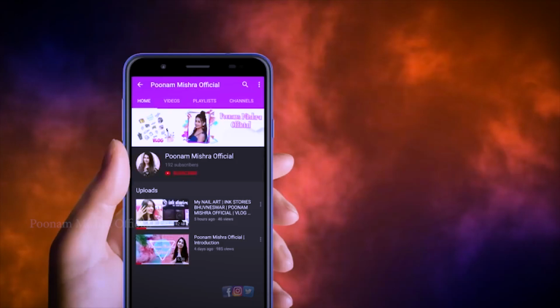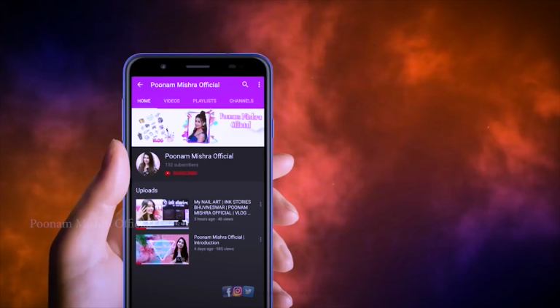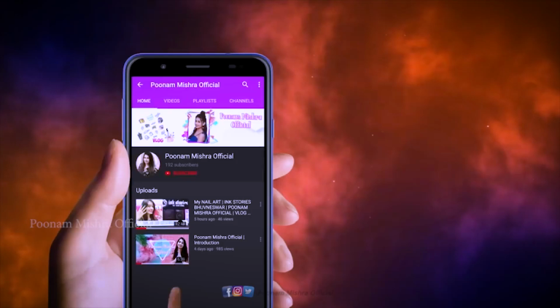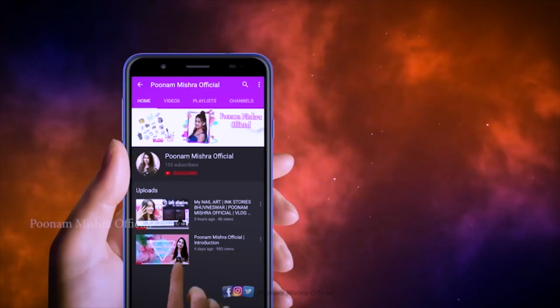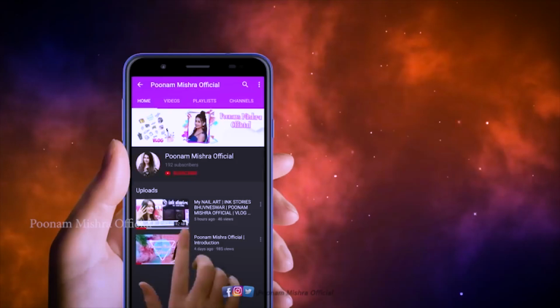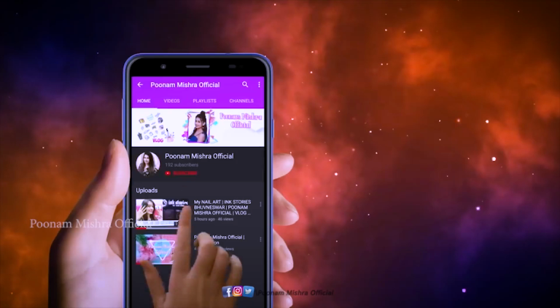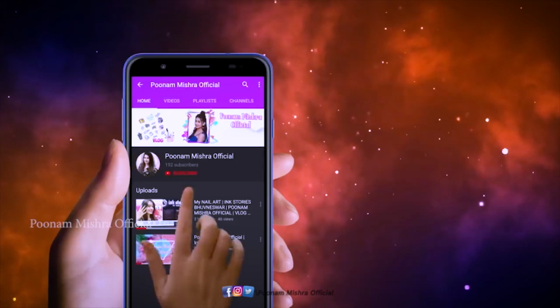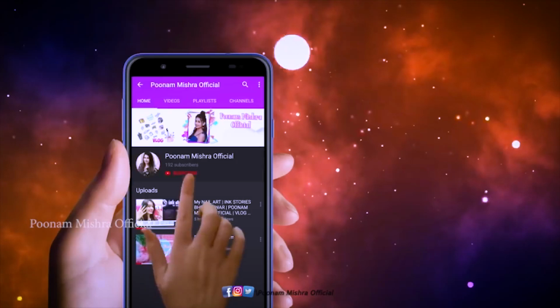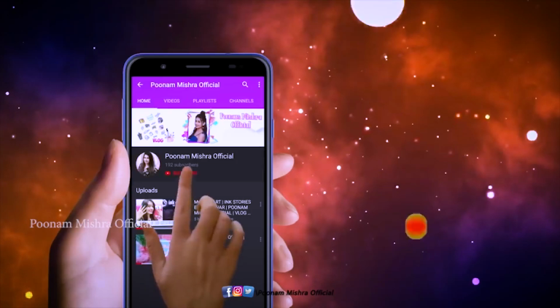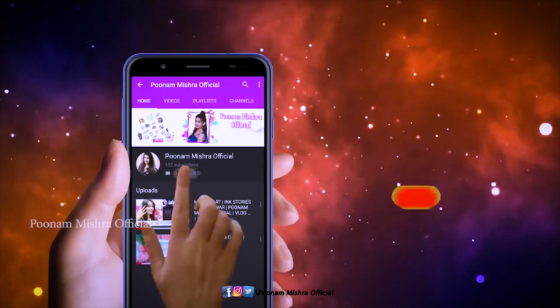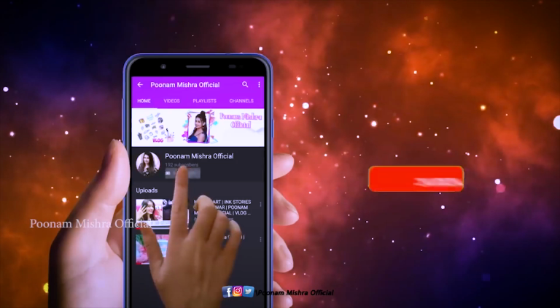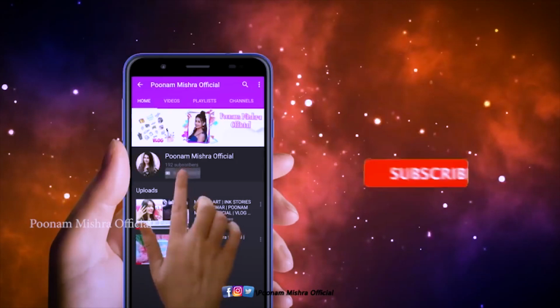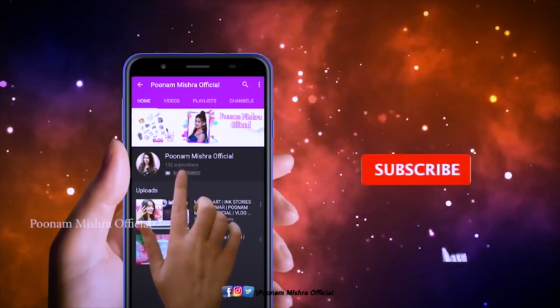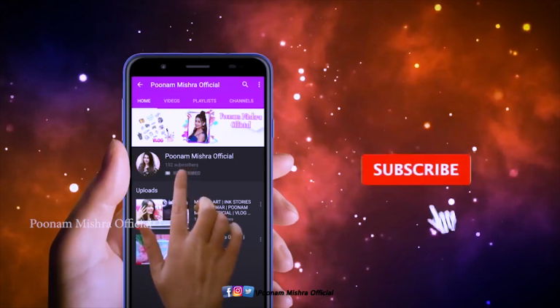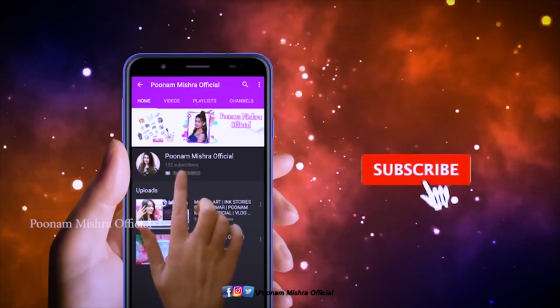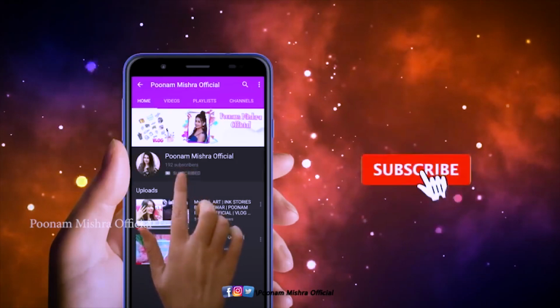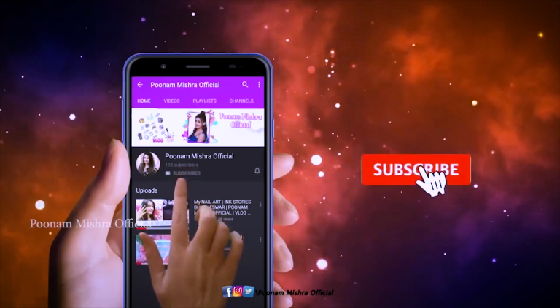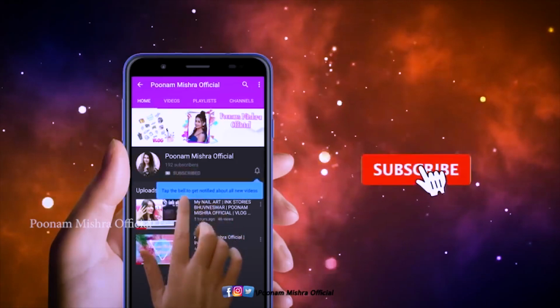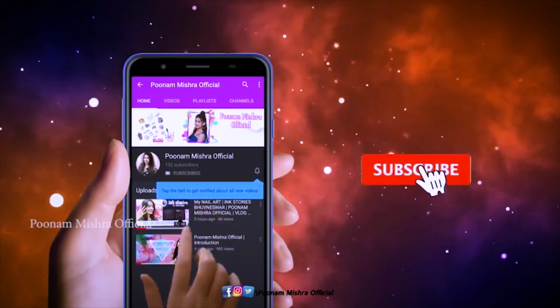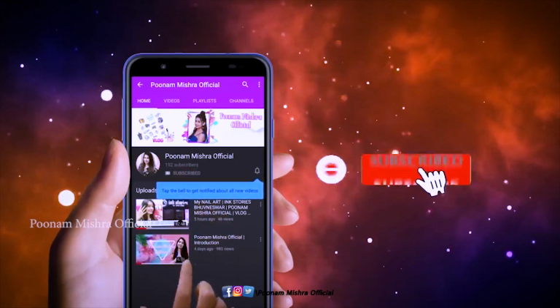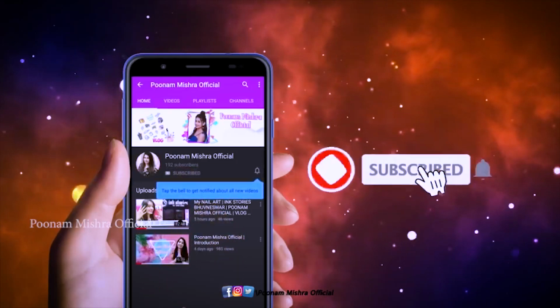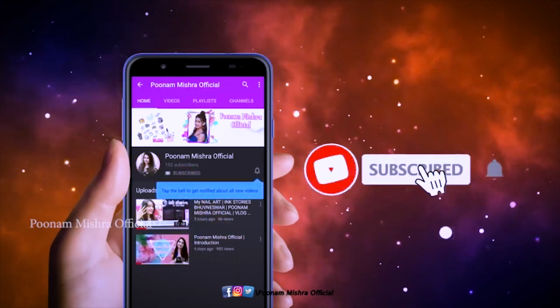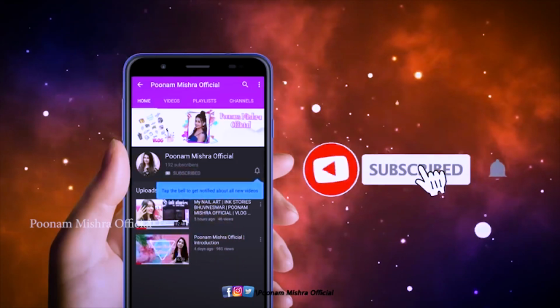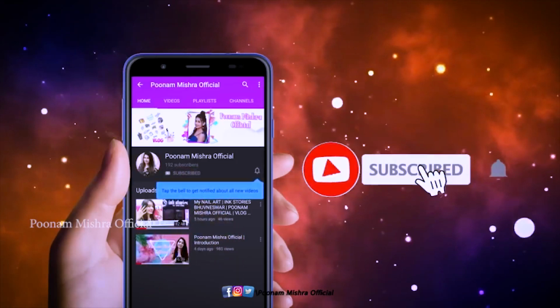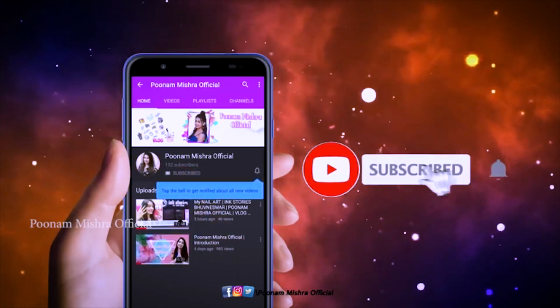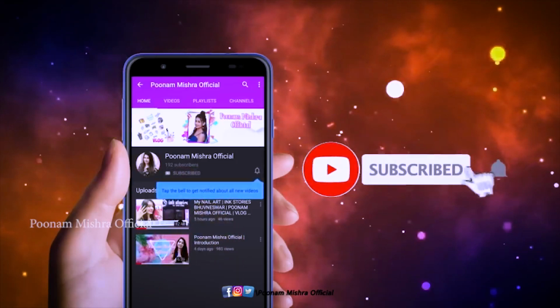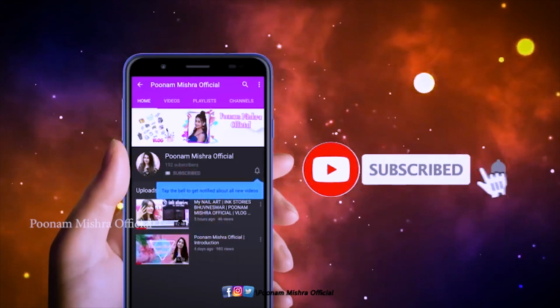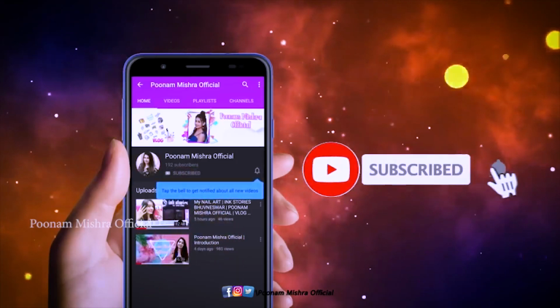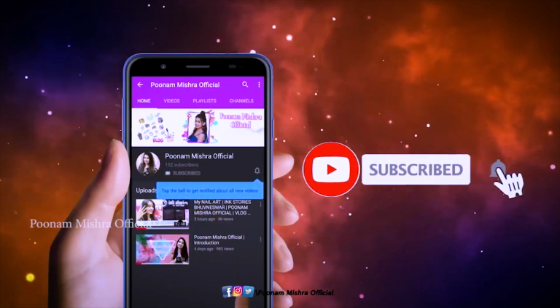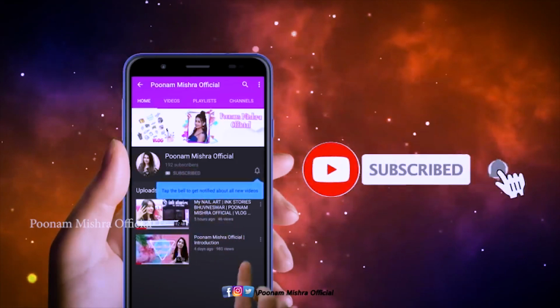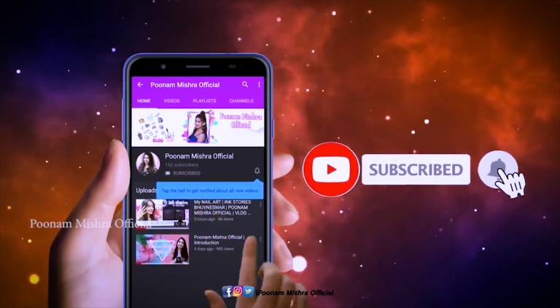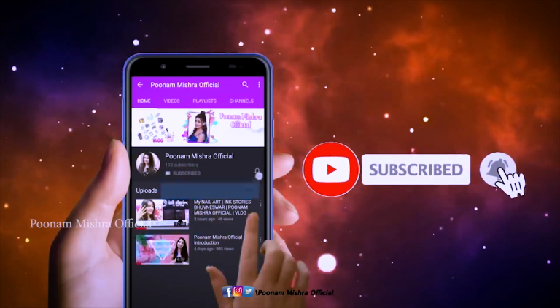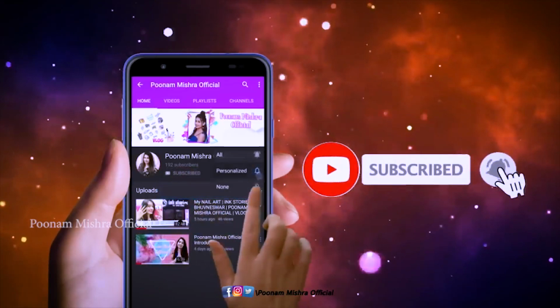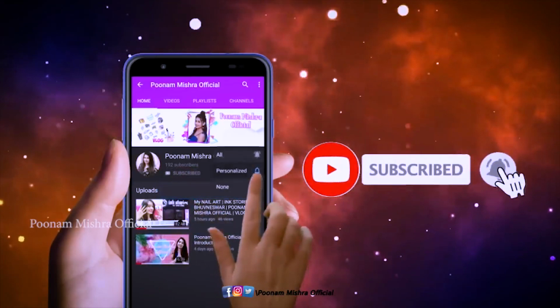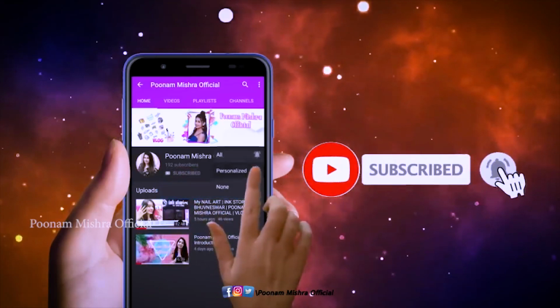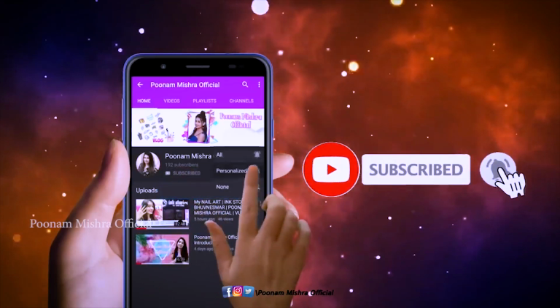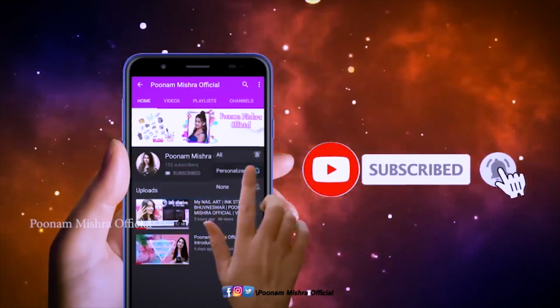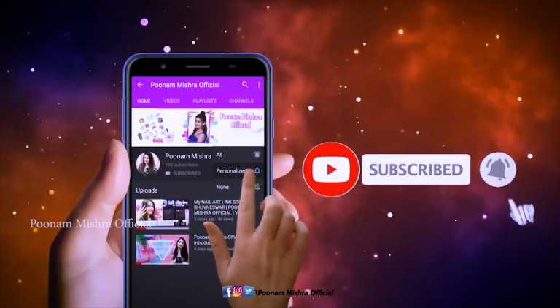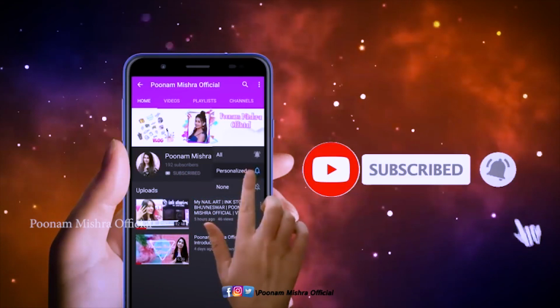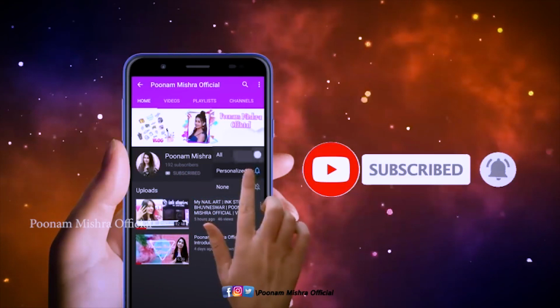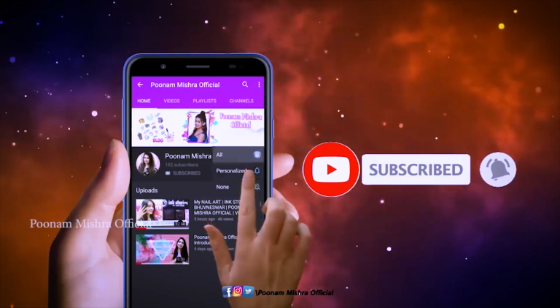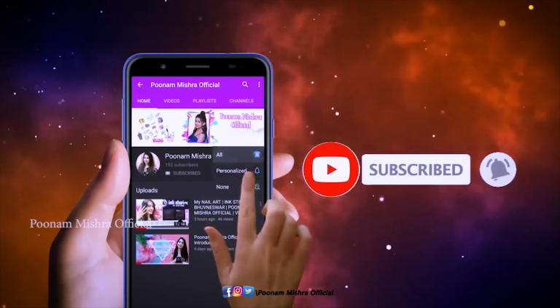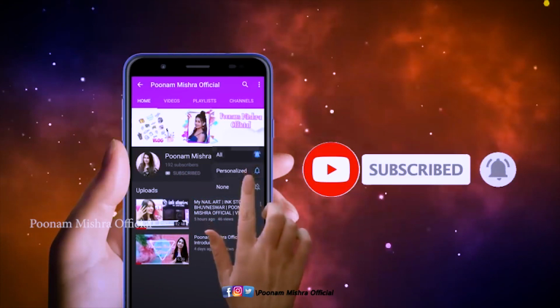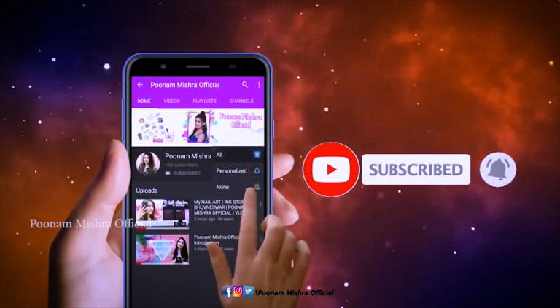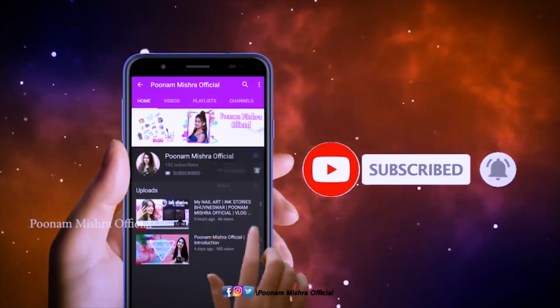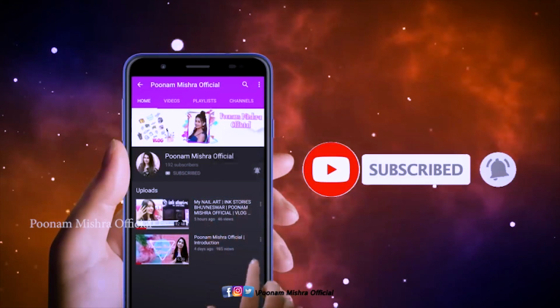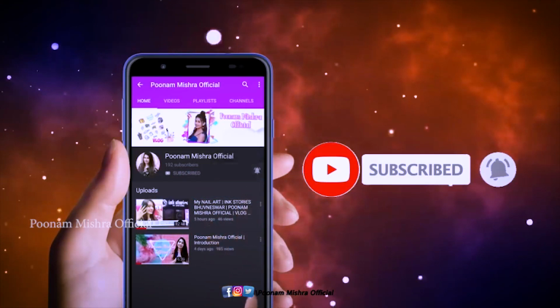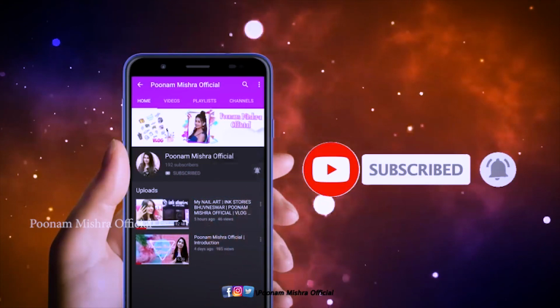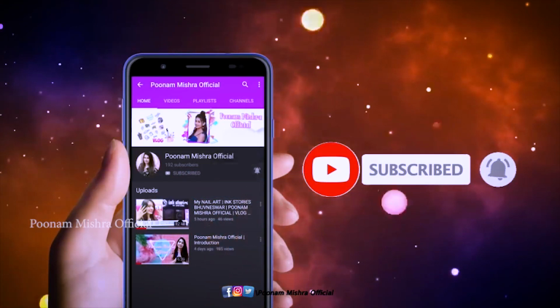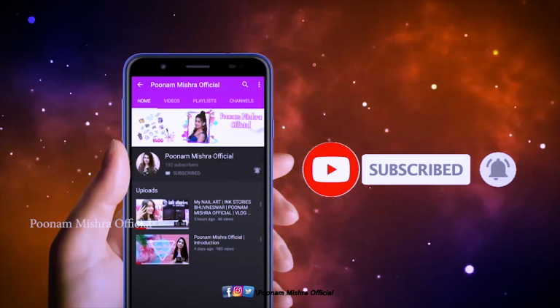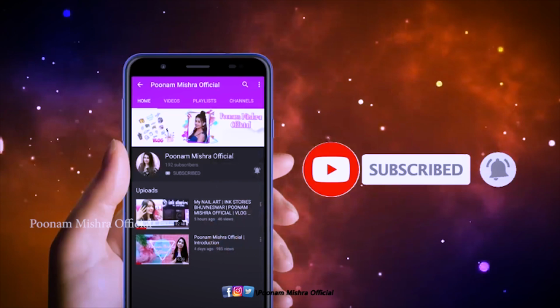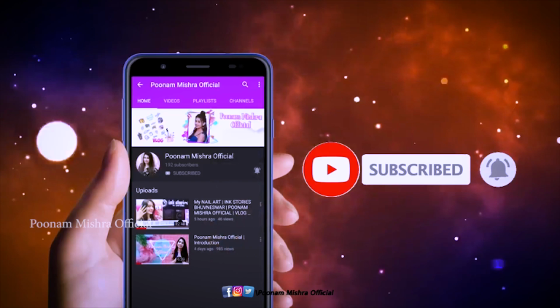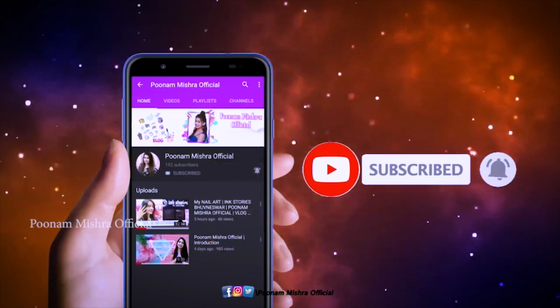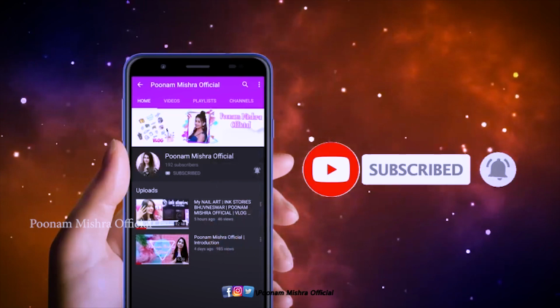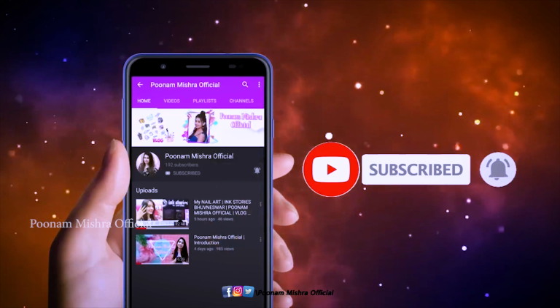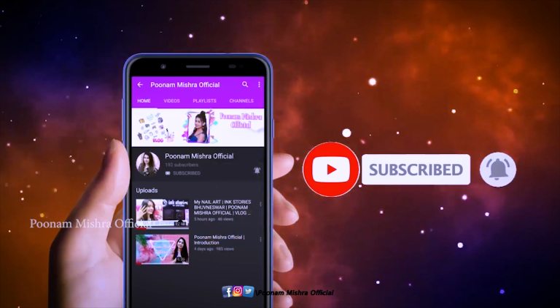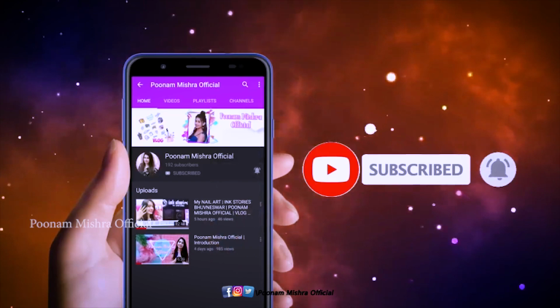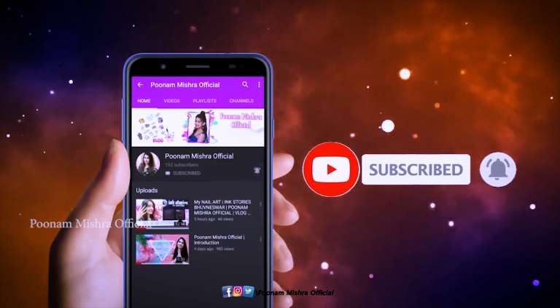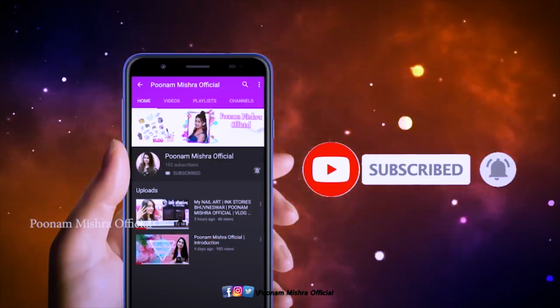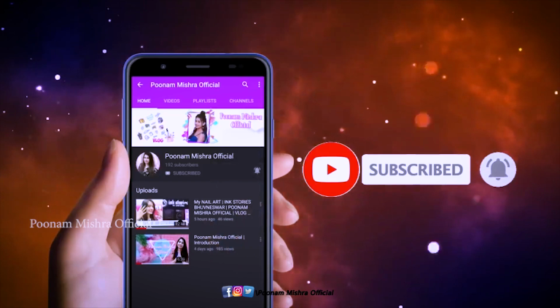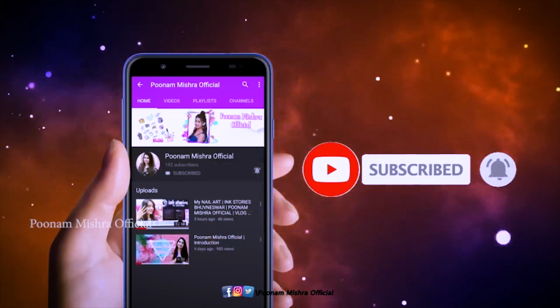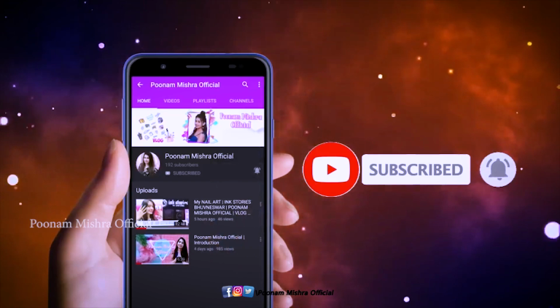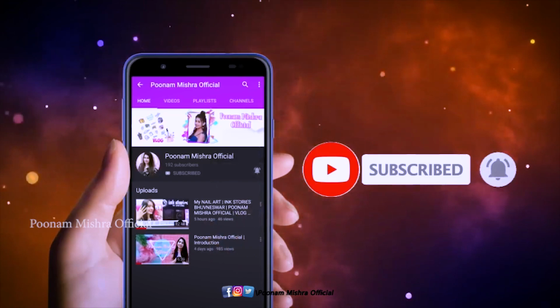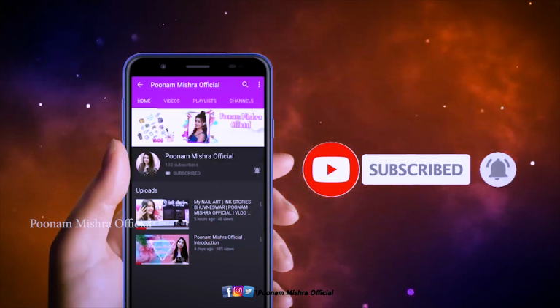Please subscribe to my channel and don't forget to press the bell icon so that you get my updates first.